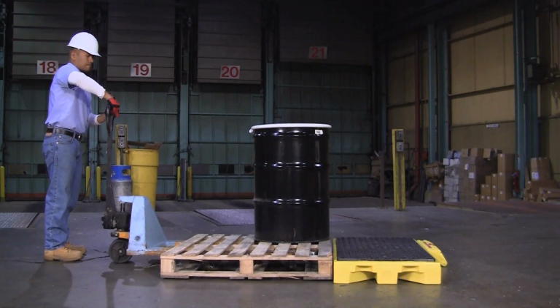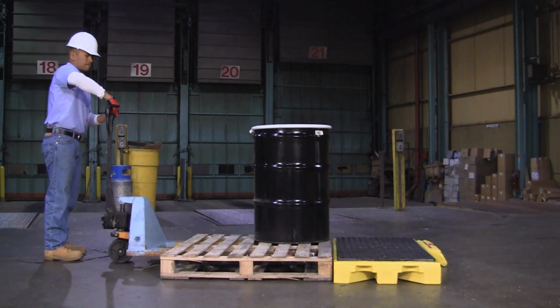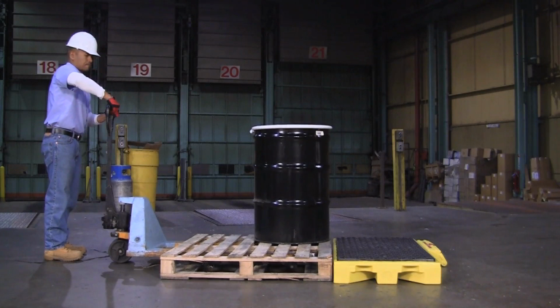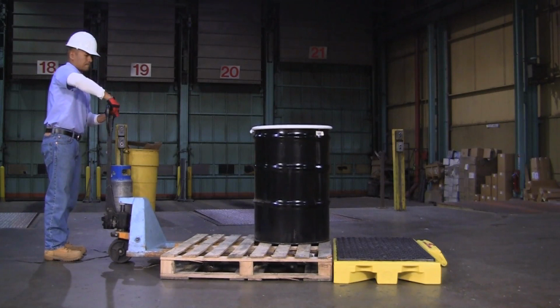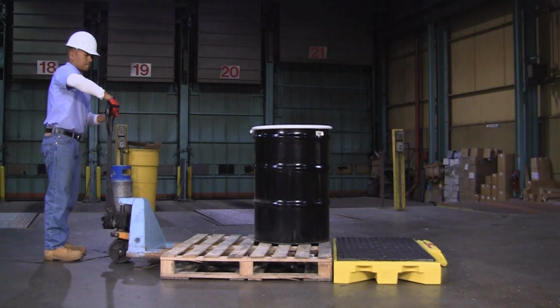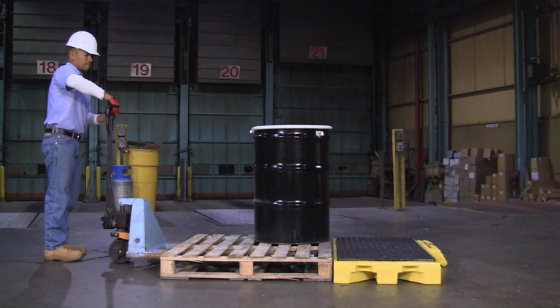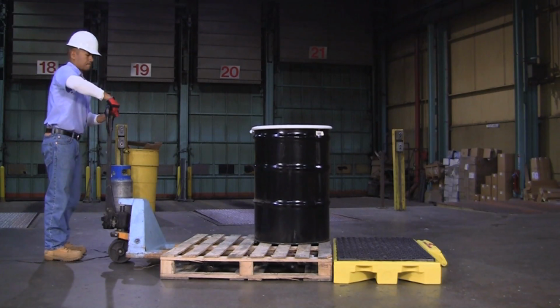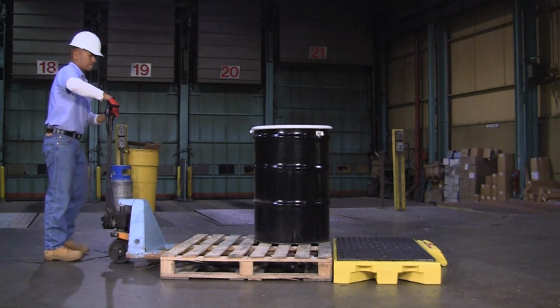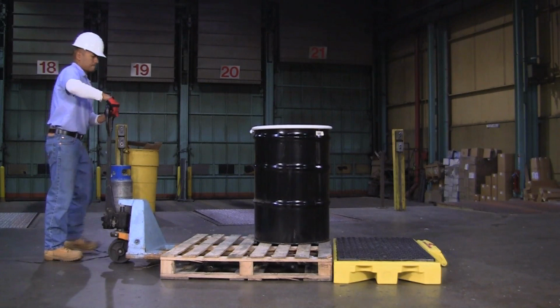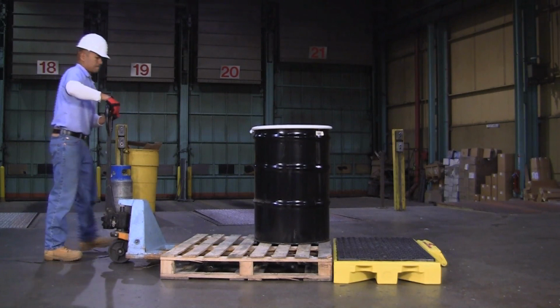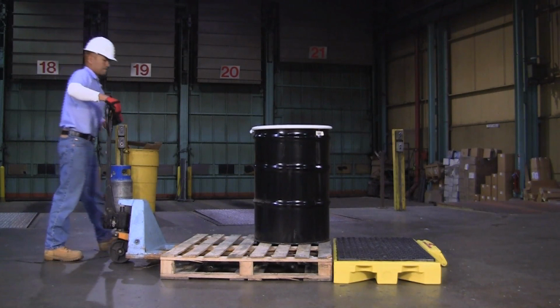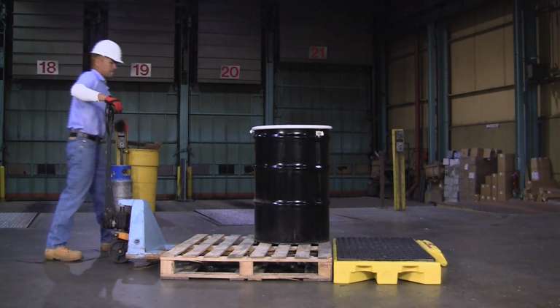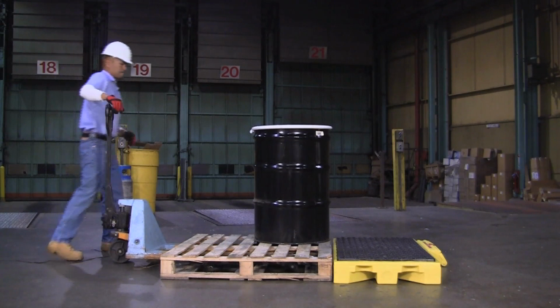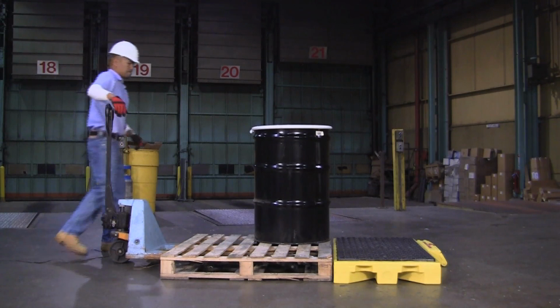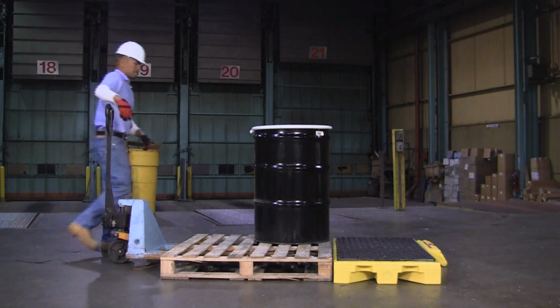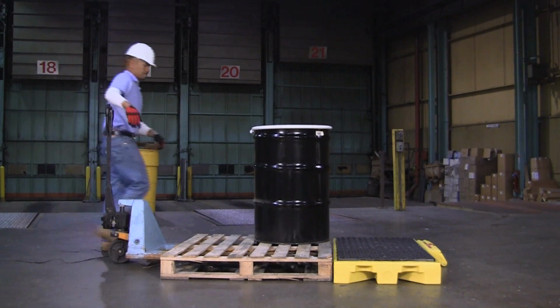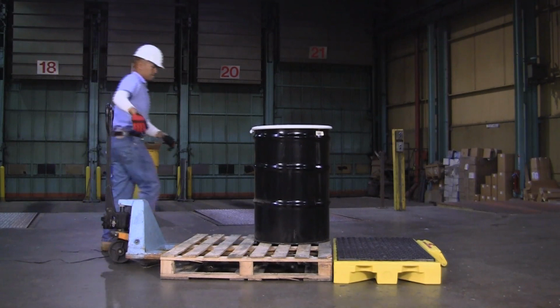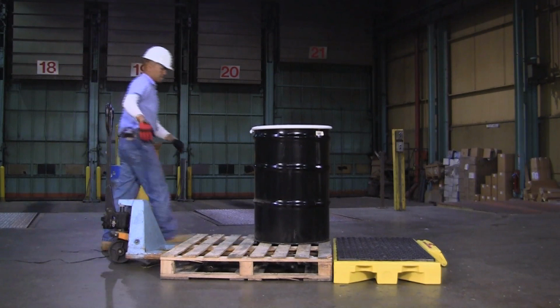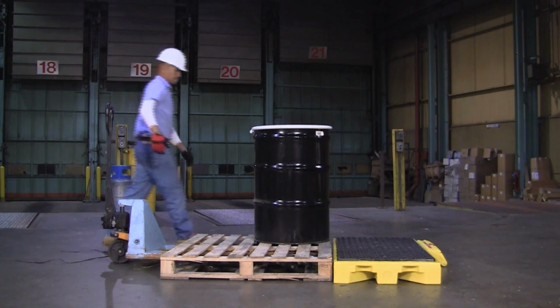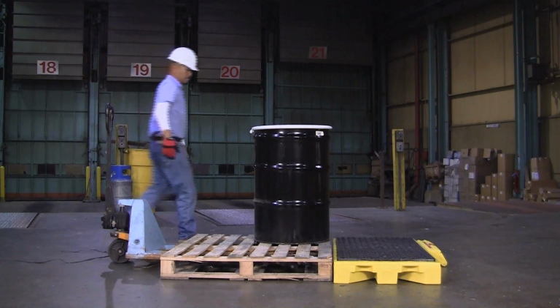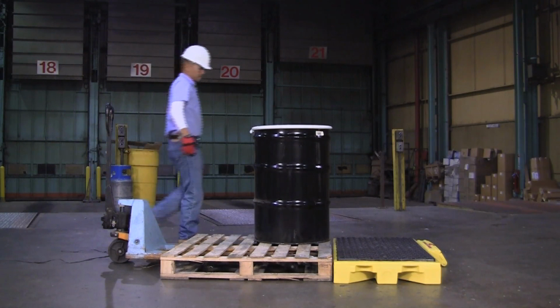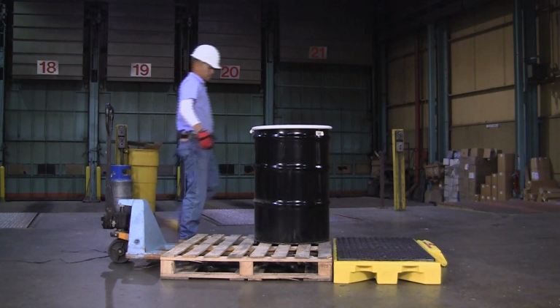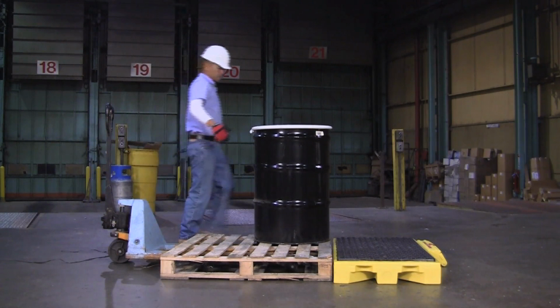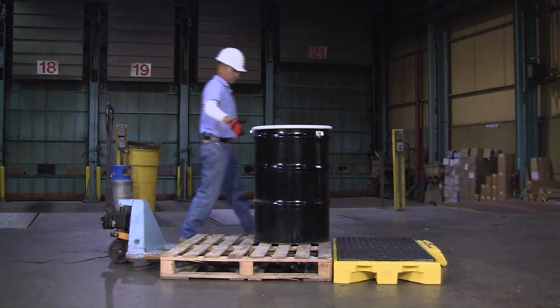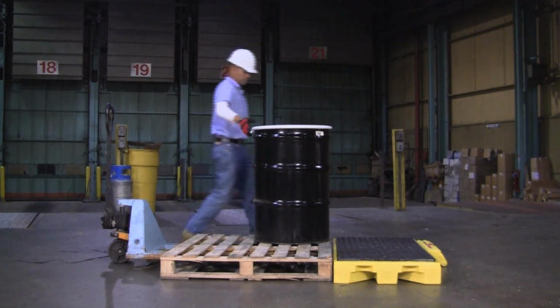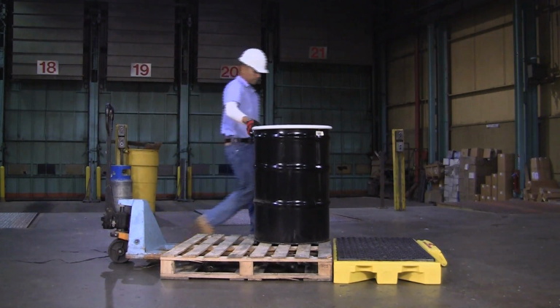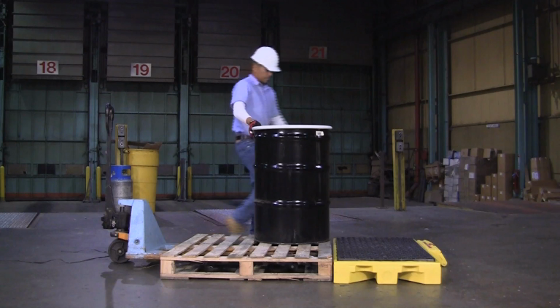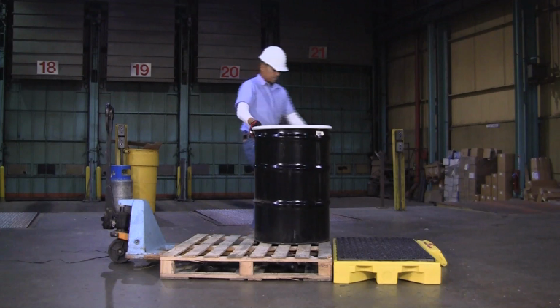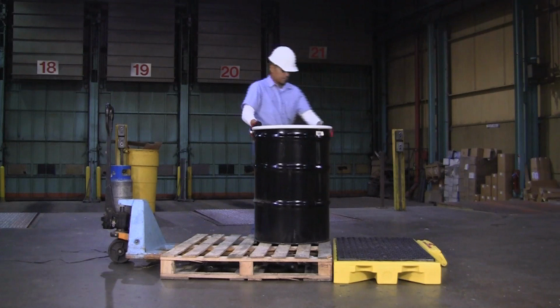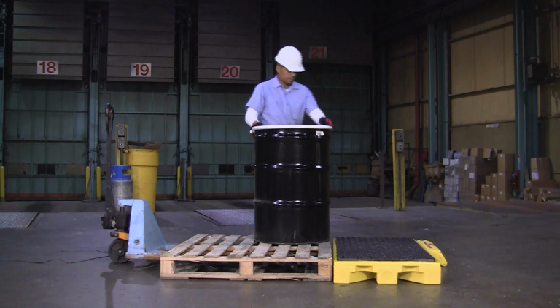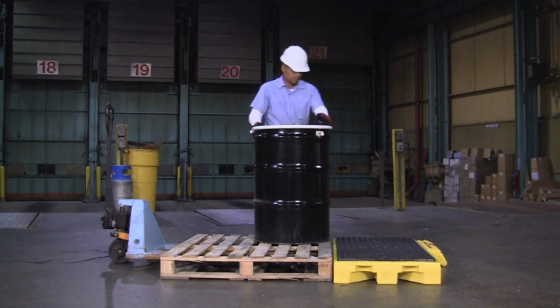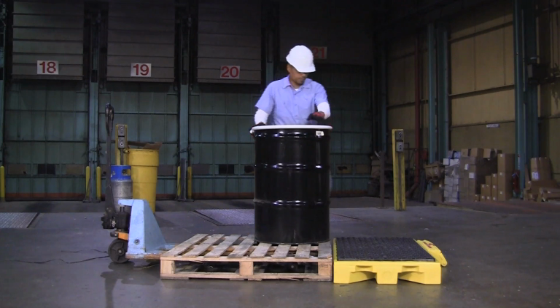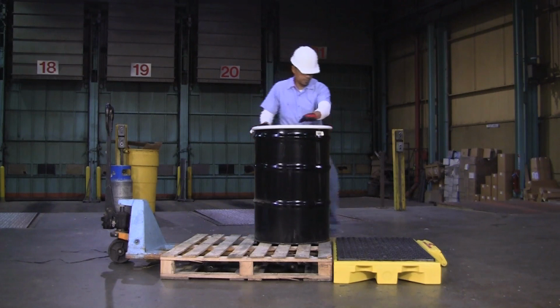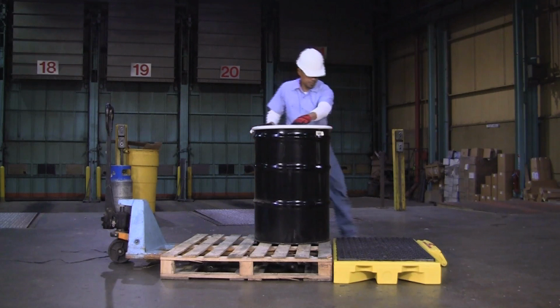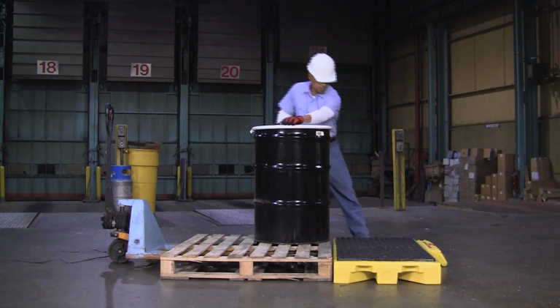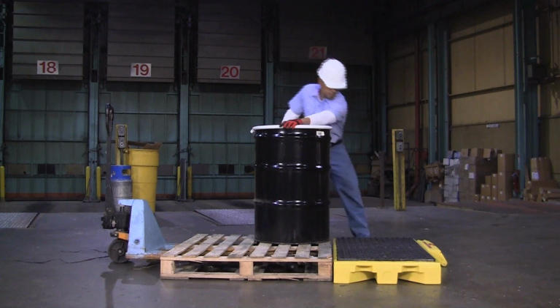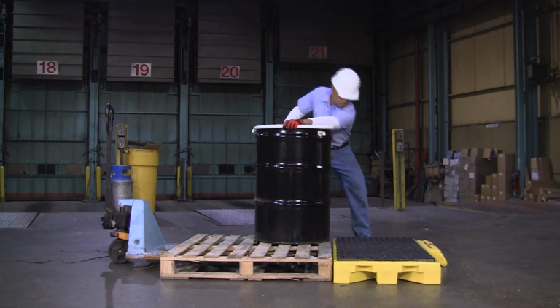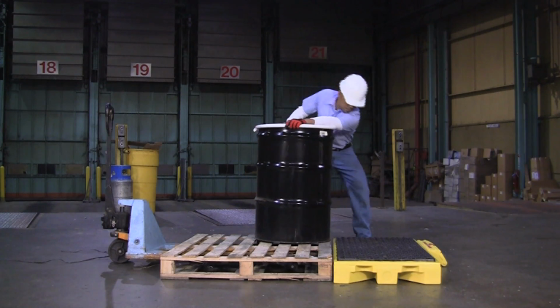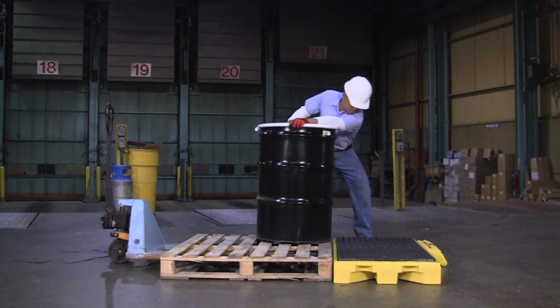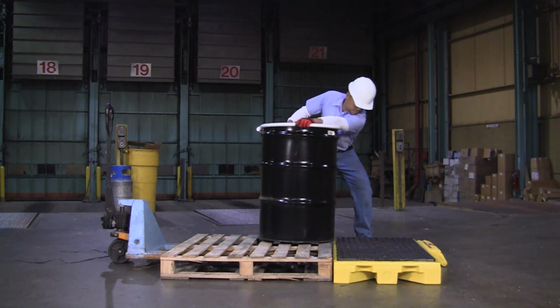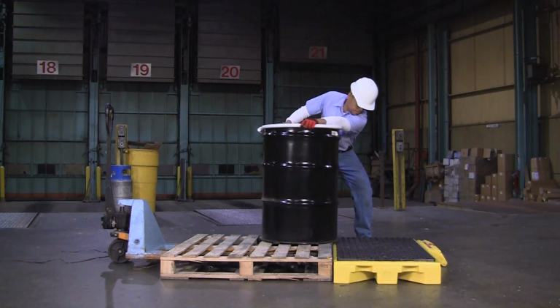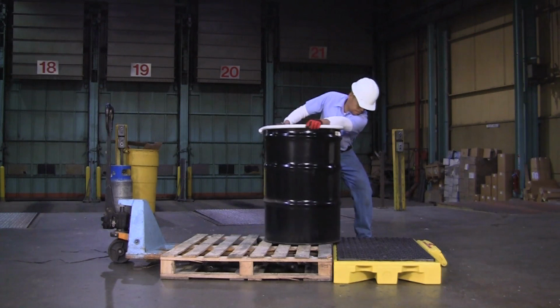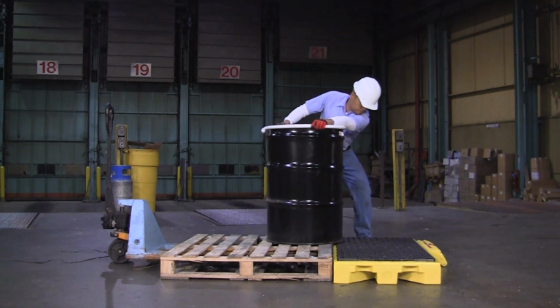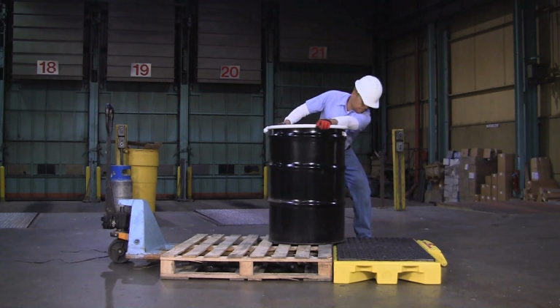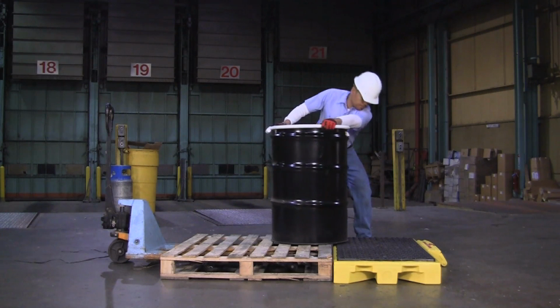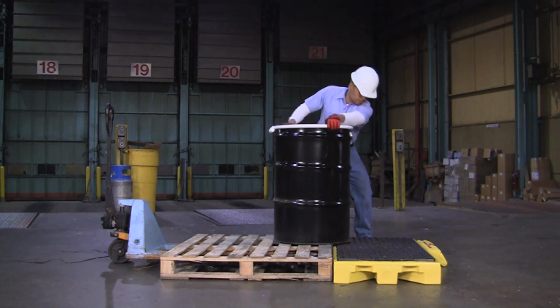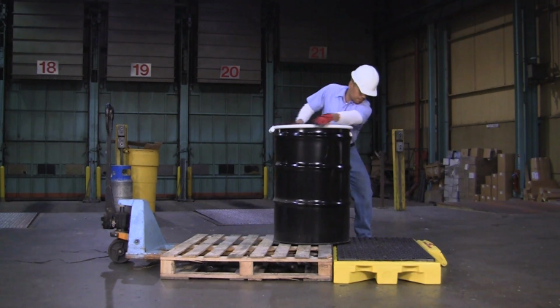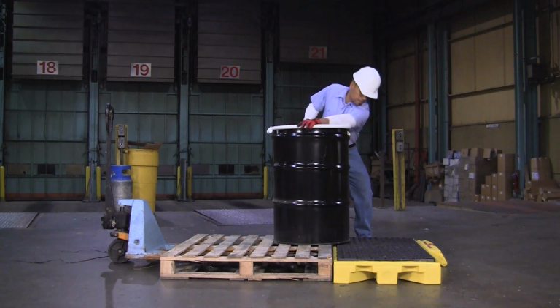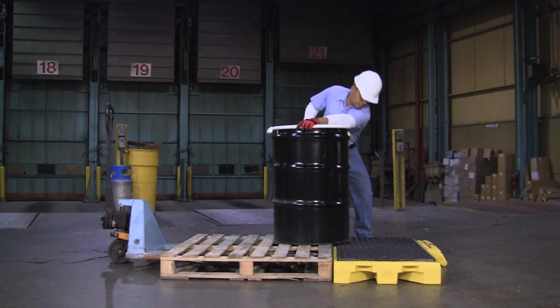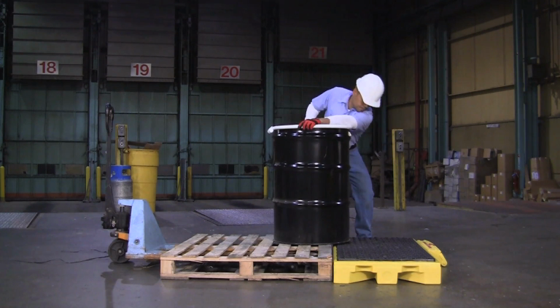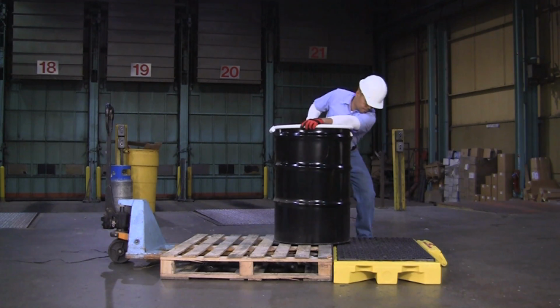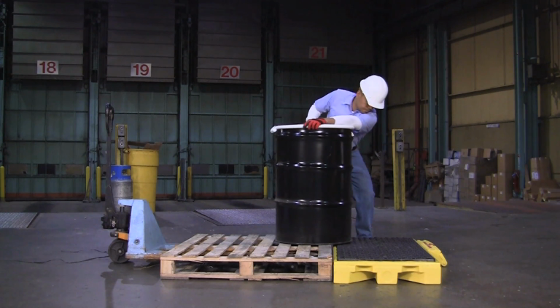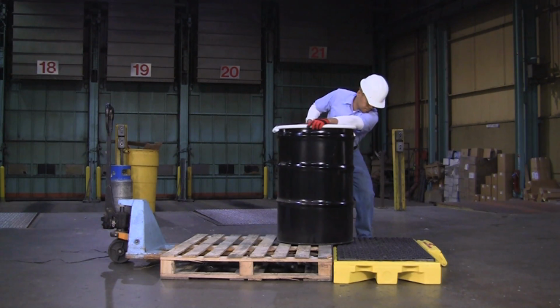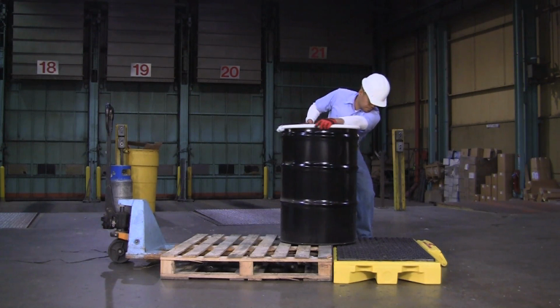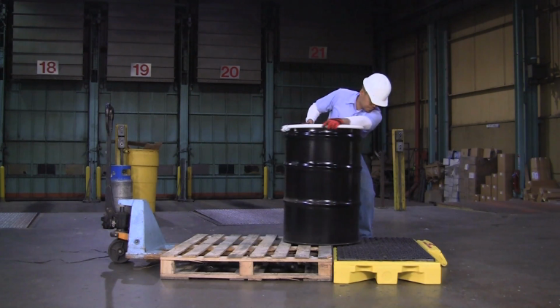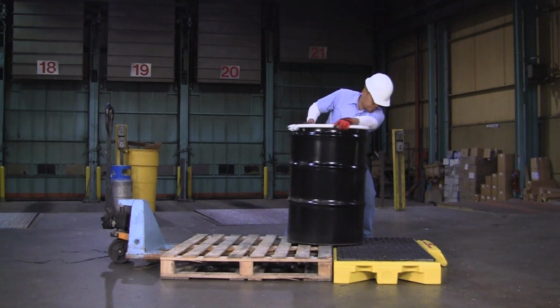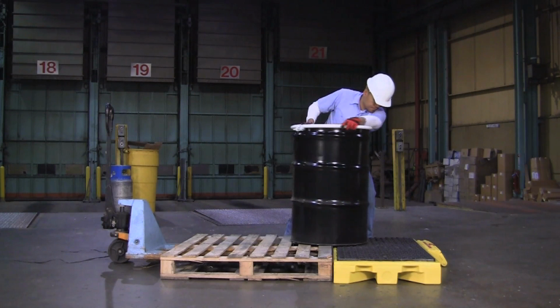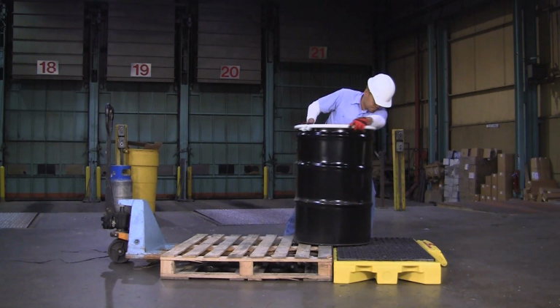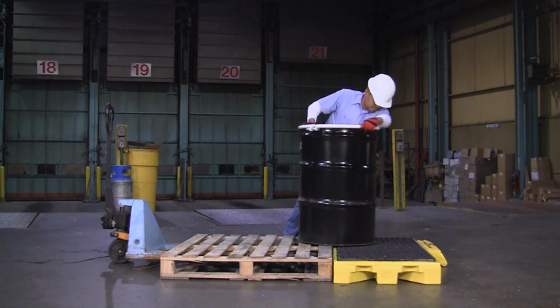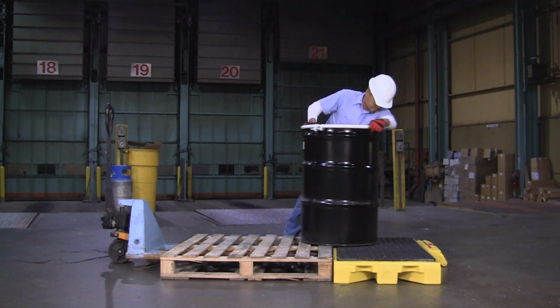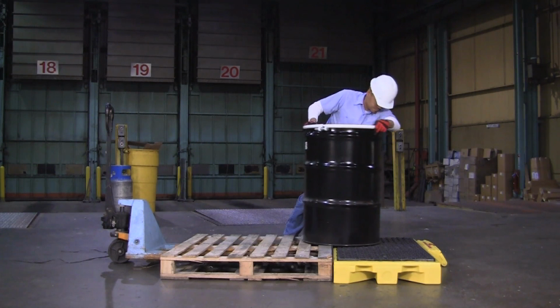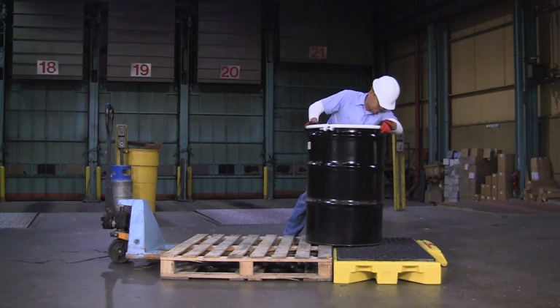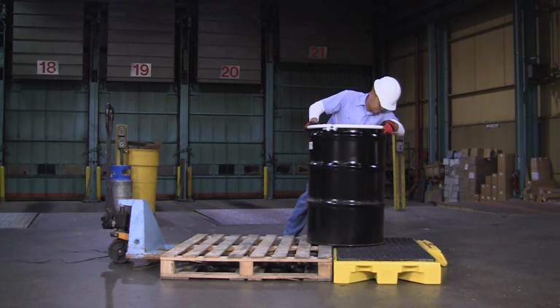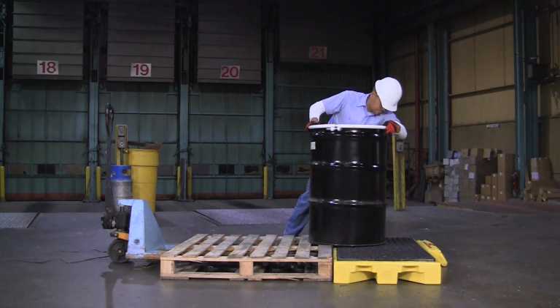Because of its low profile, five and three-quarter inch height, loading and unloading is much easier and safer compared to taller spill pallets.